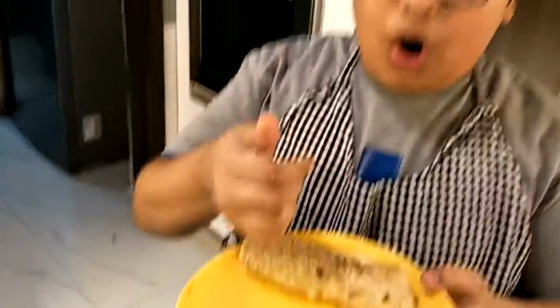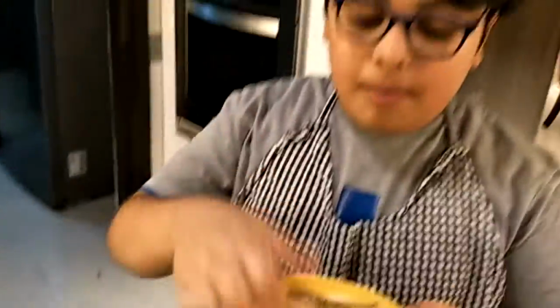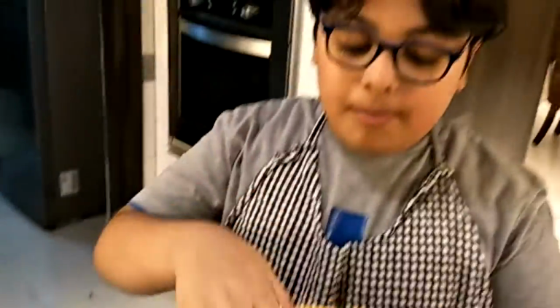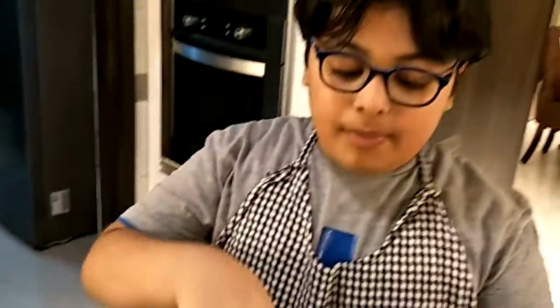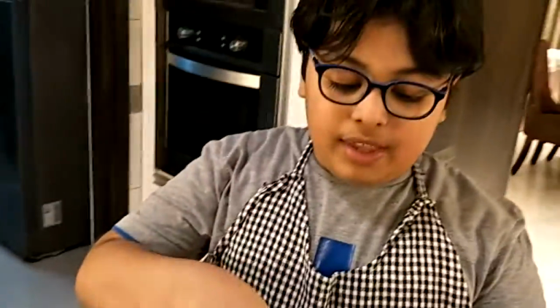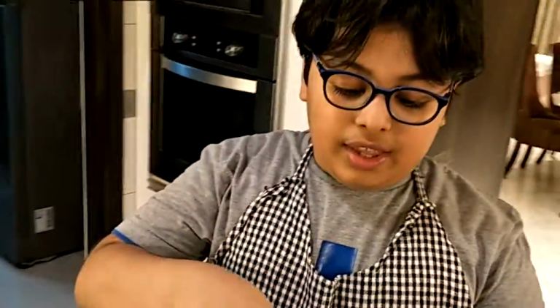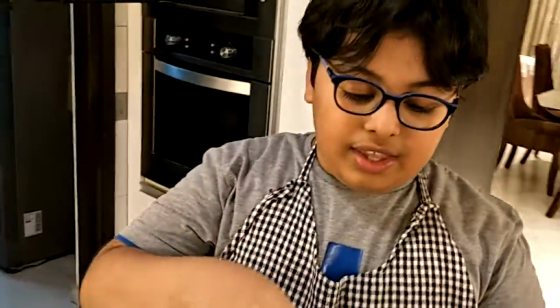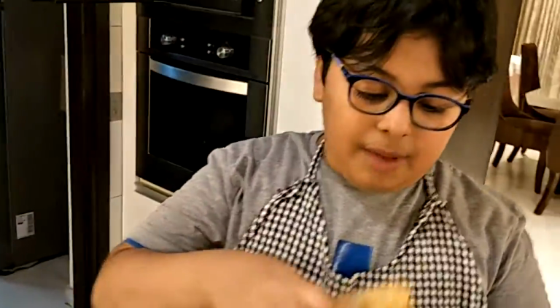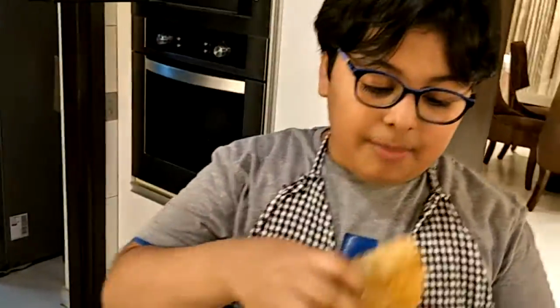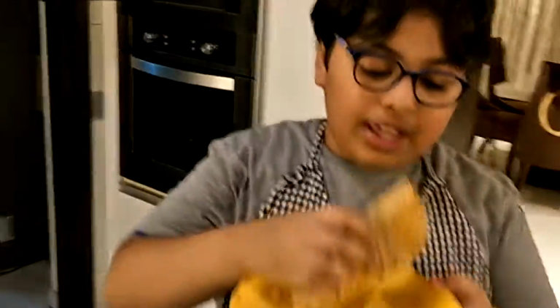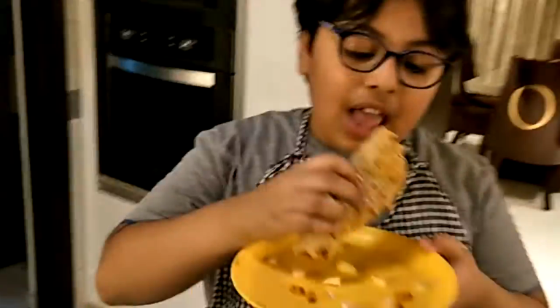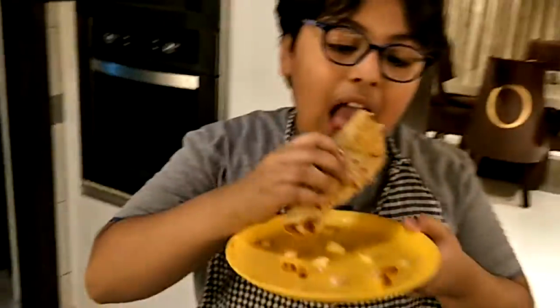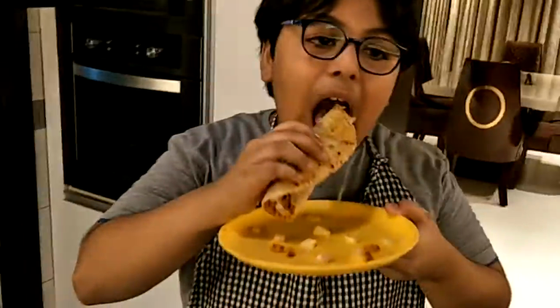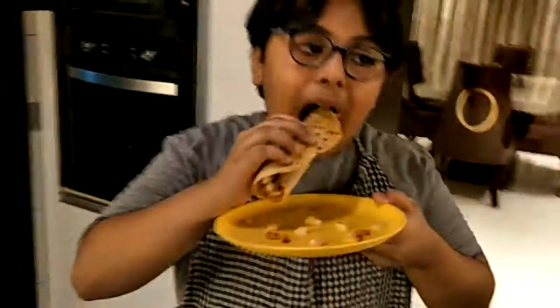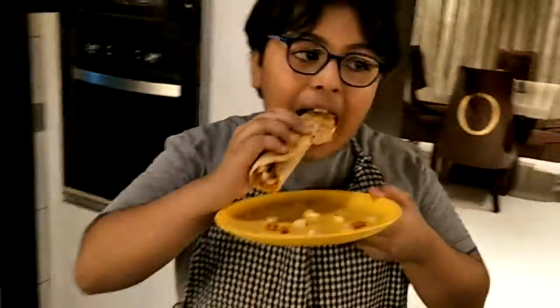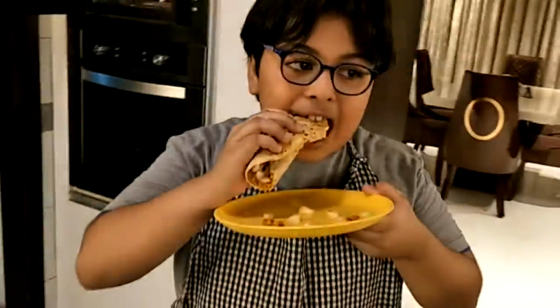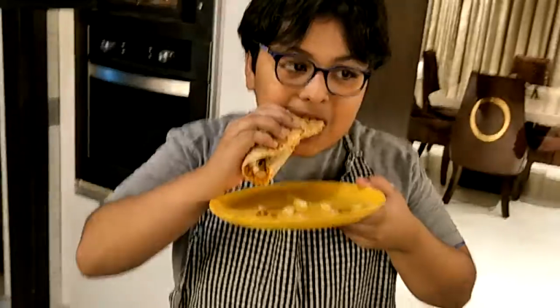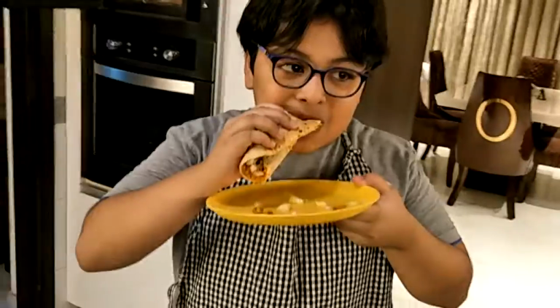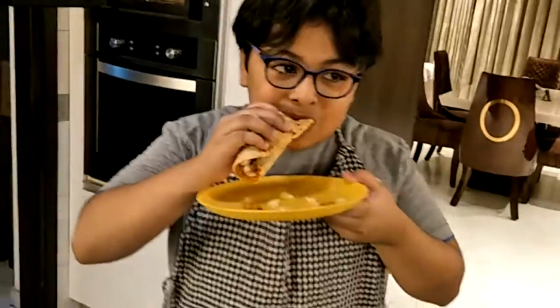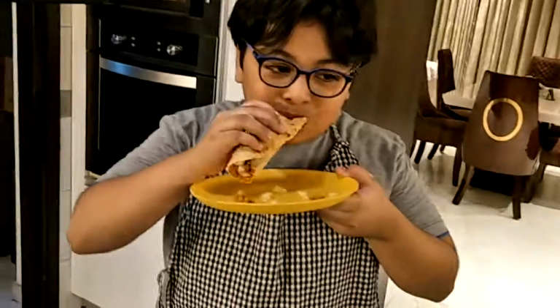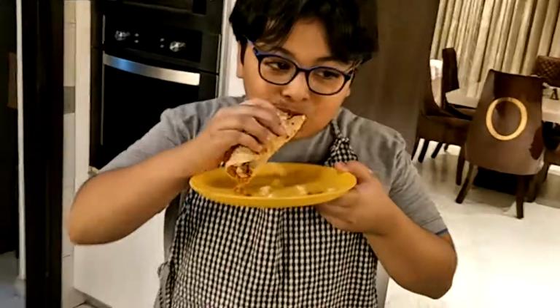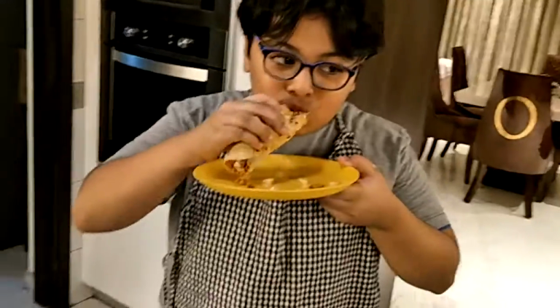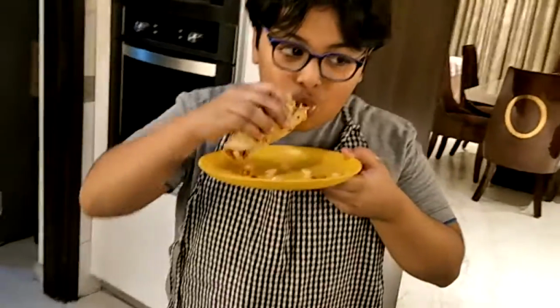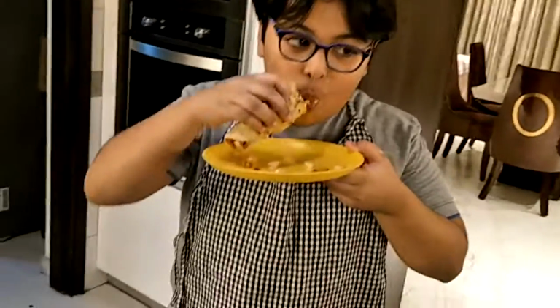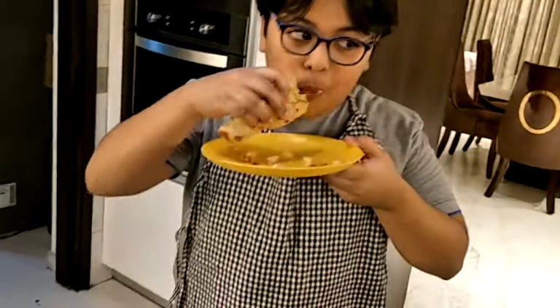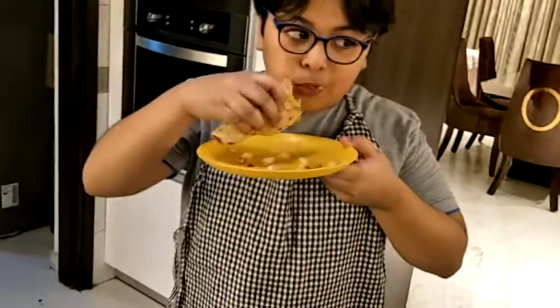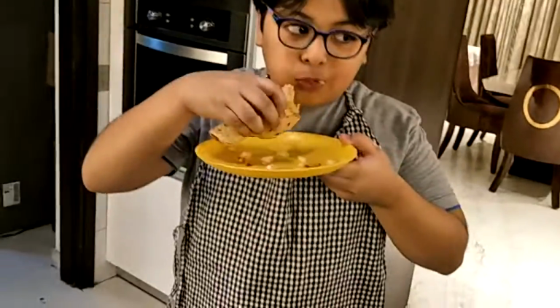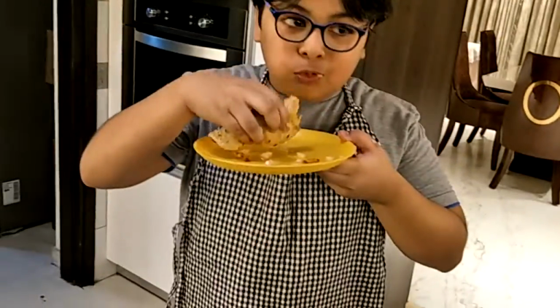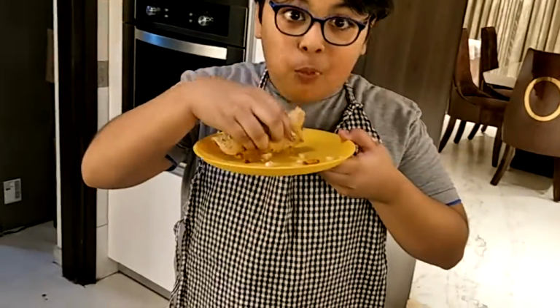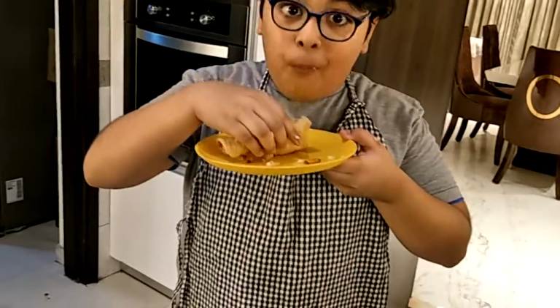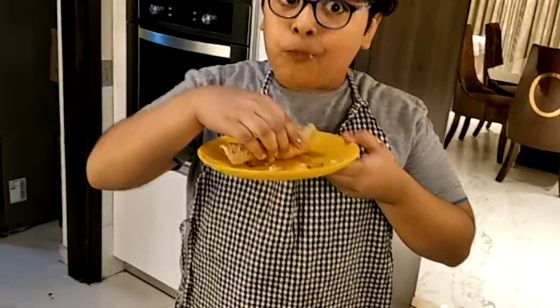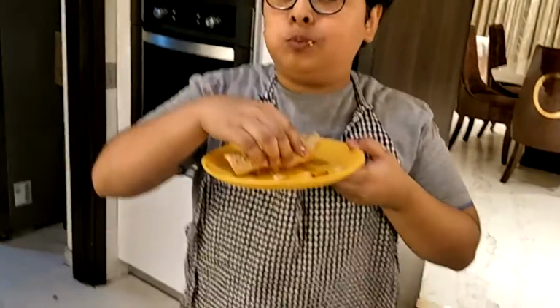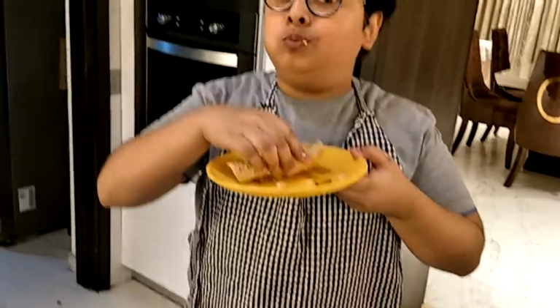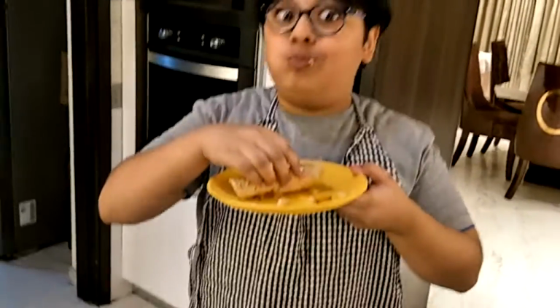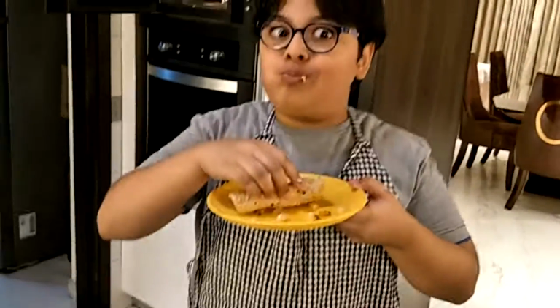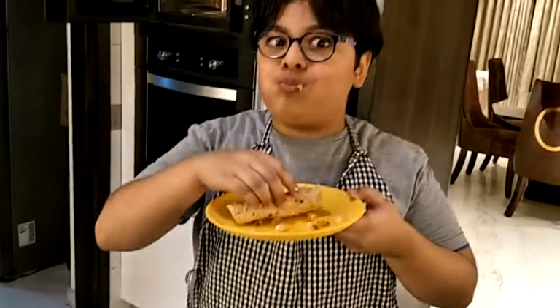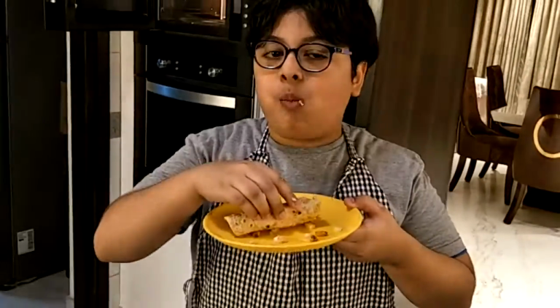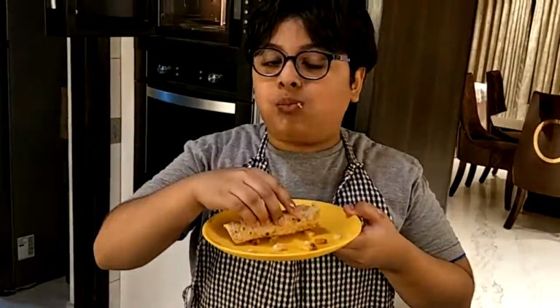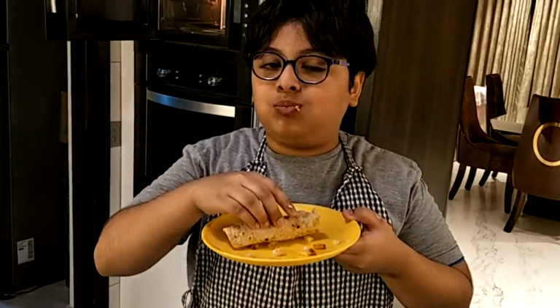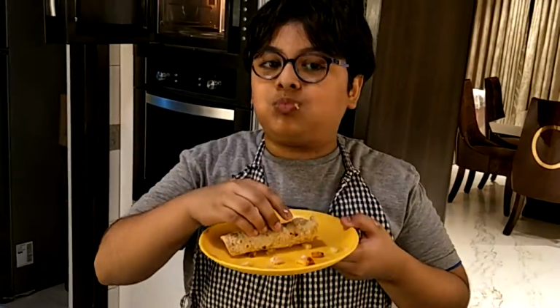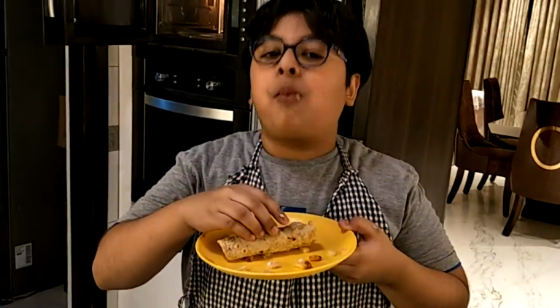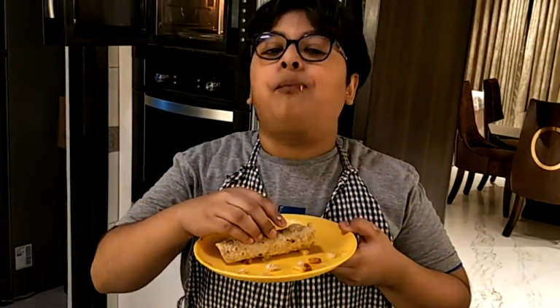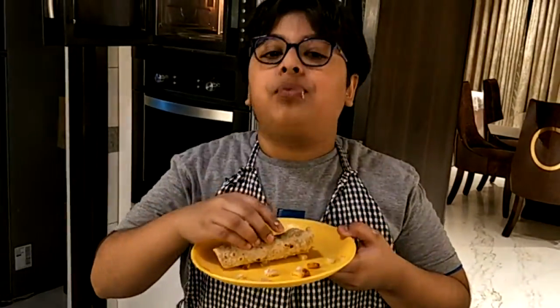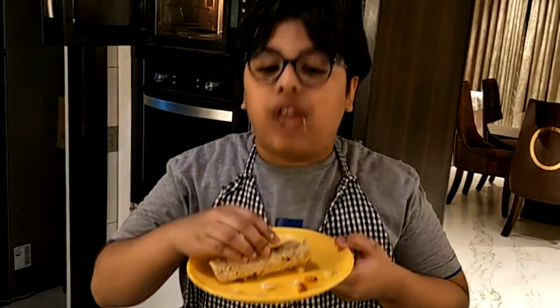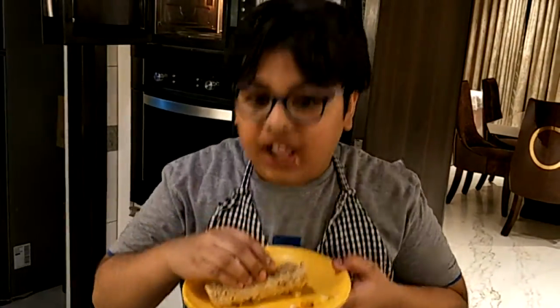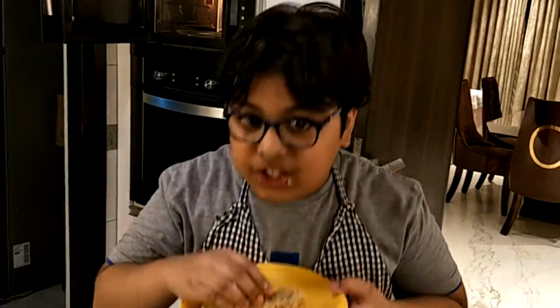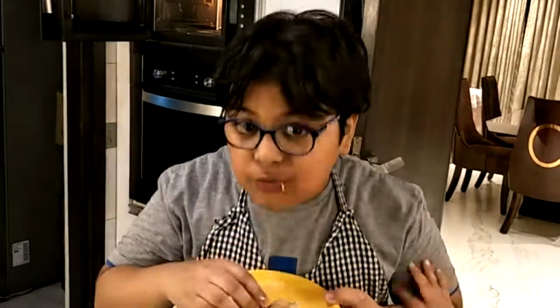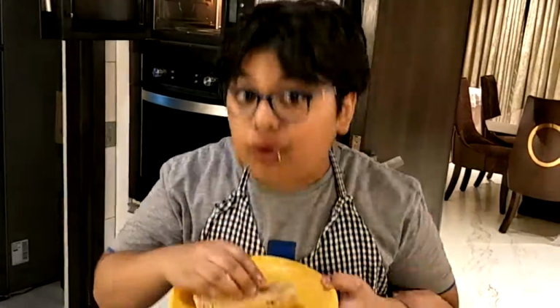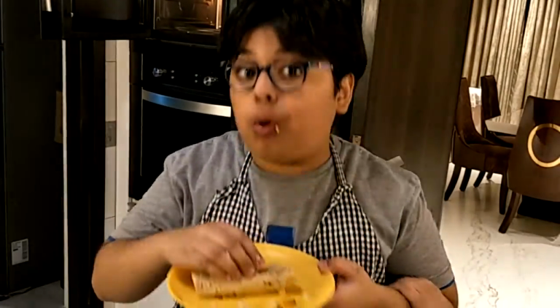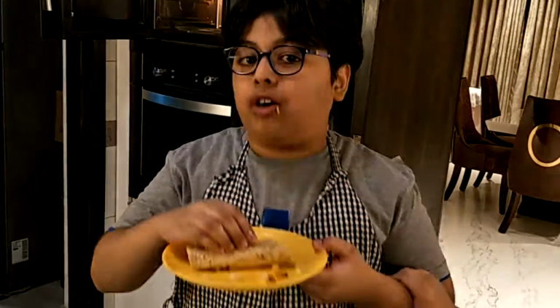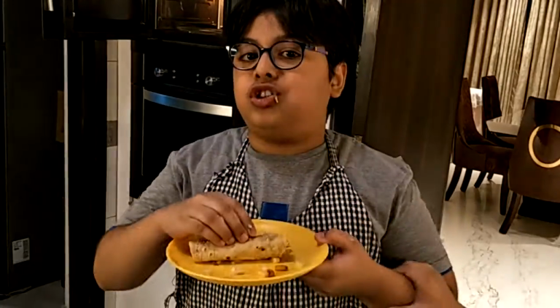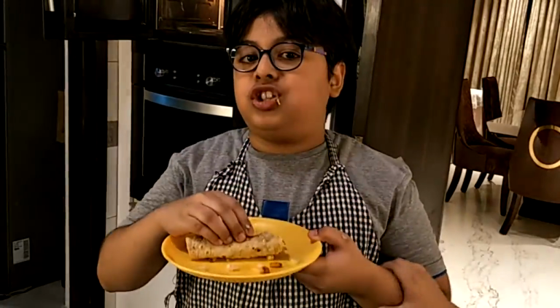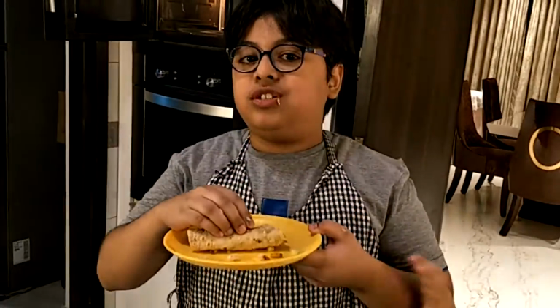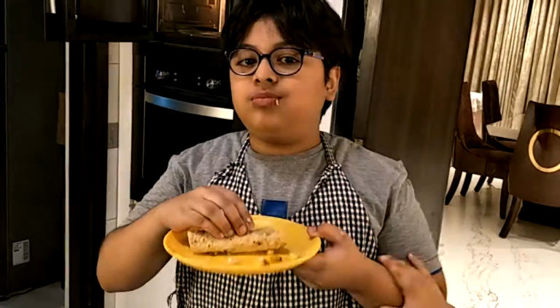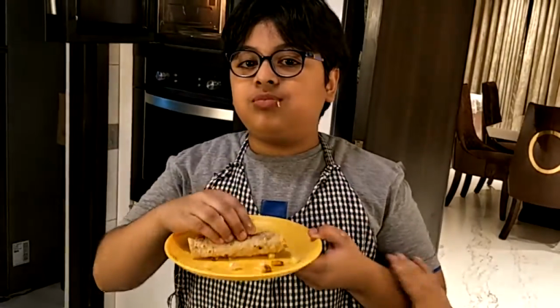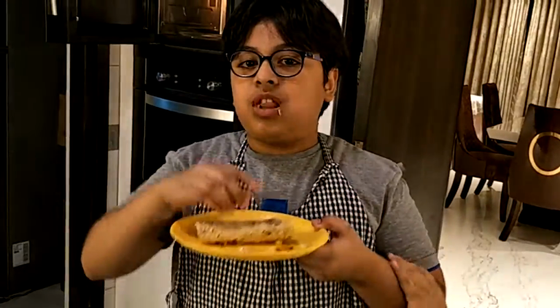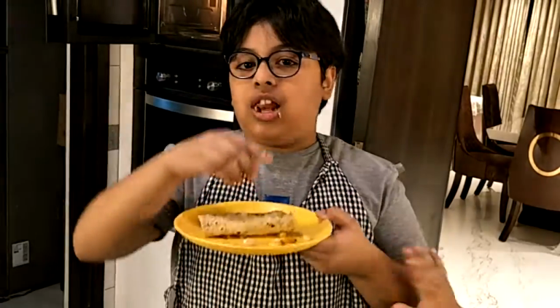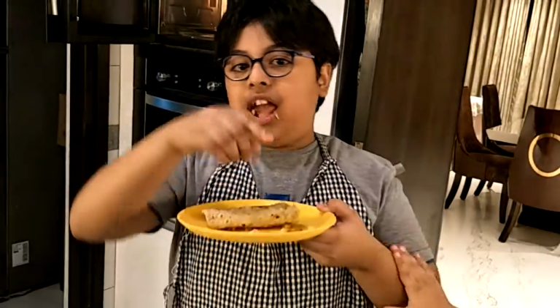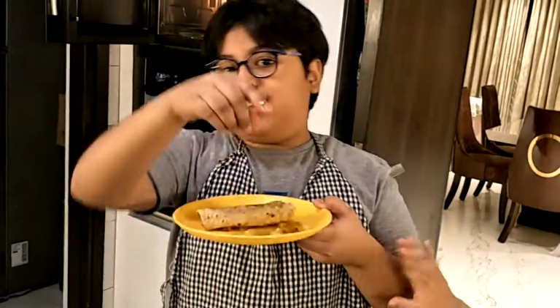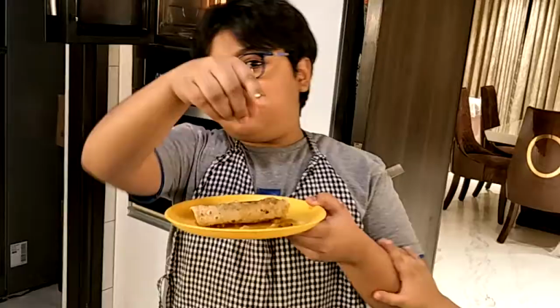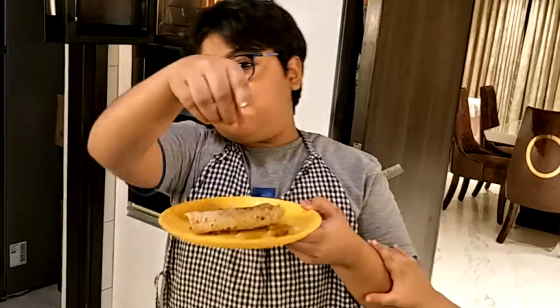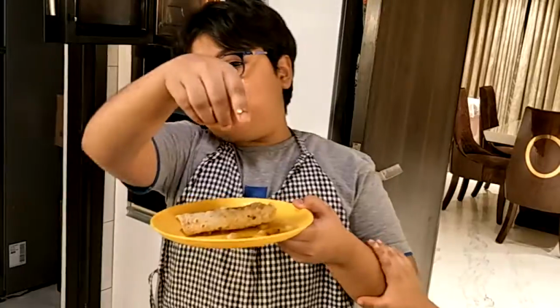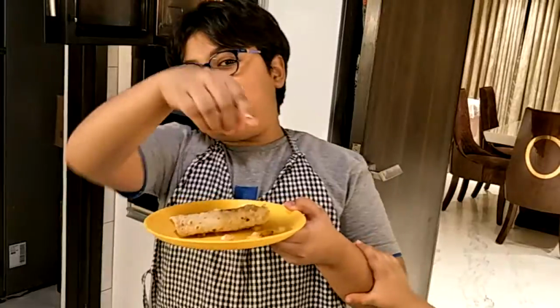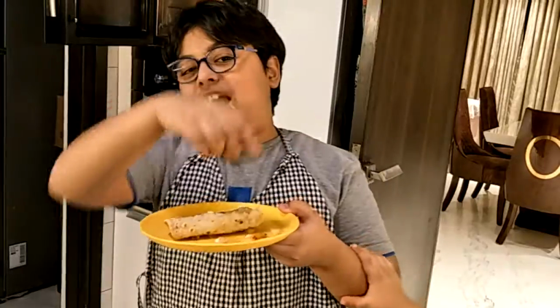Thank you for watching. Like and subscribe.